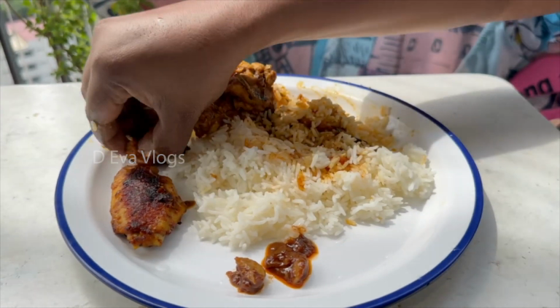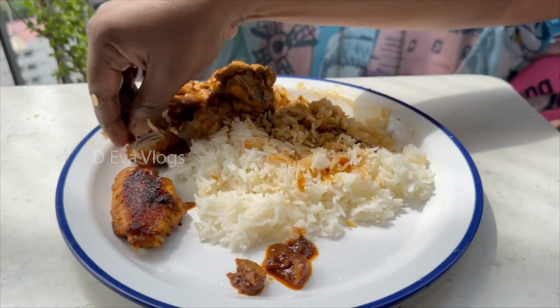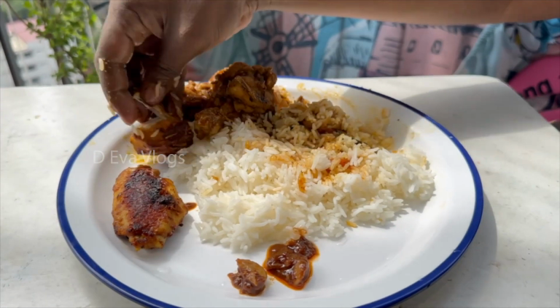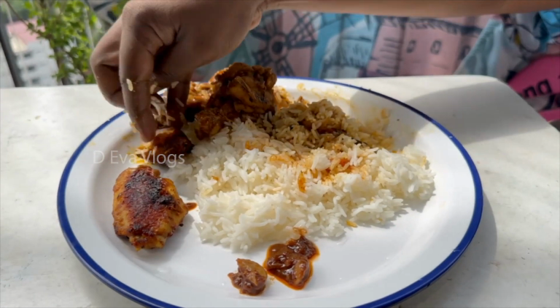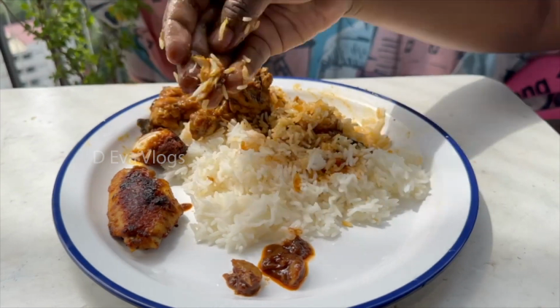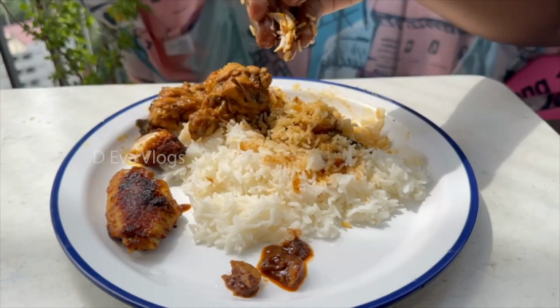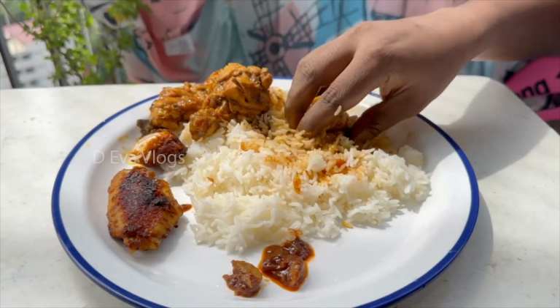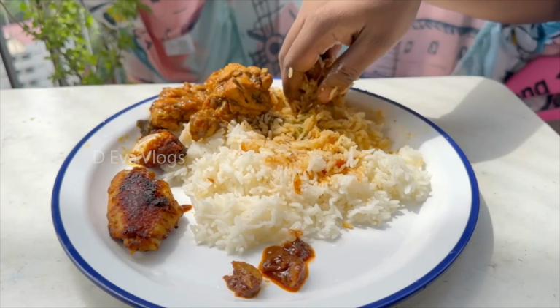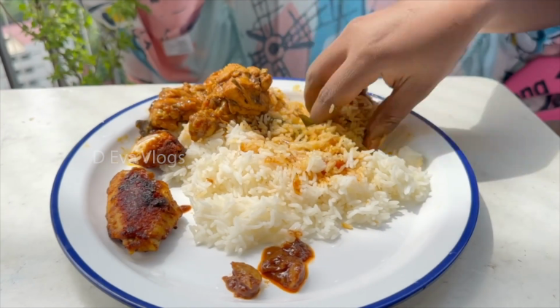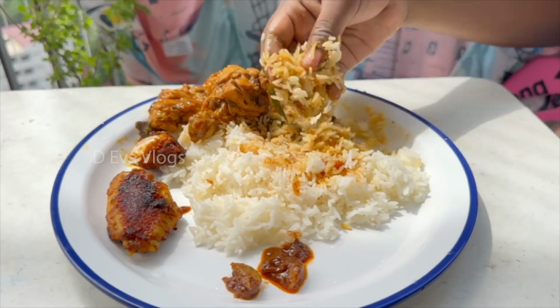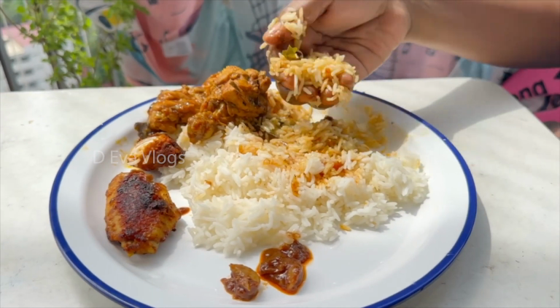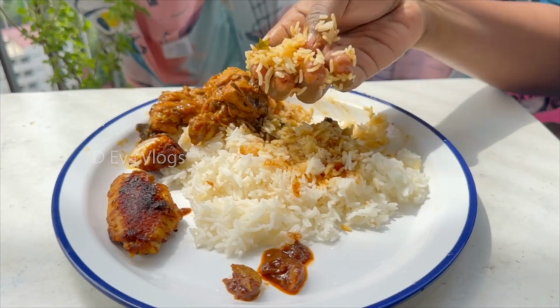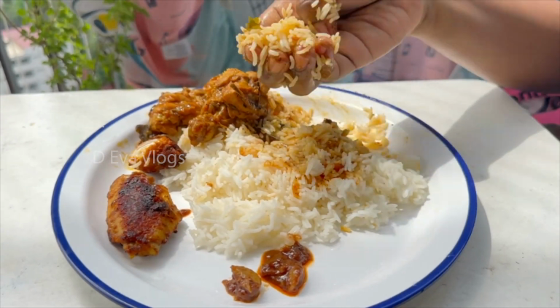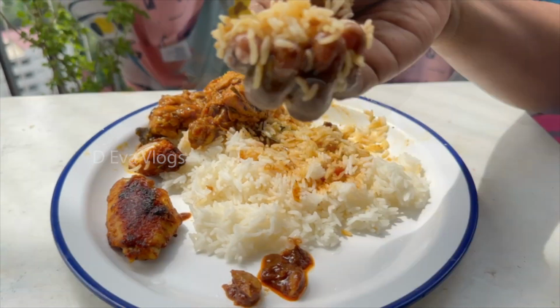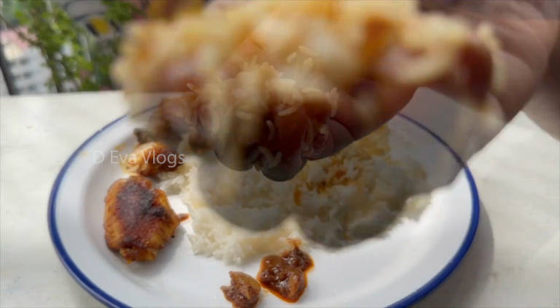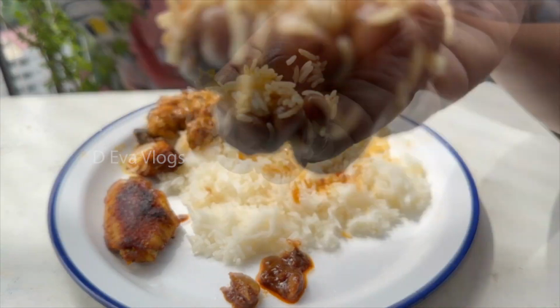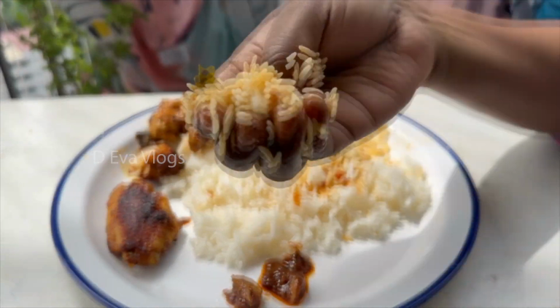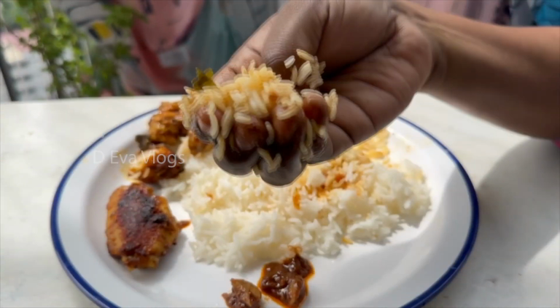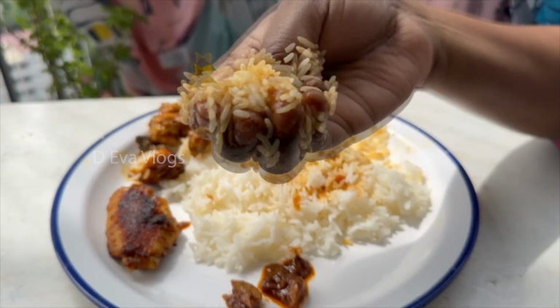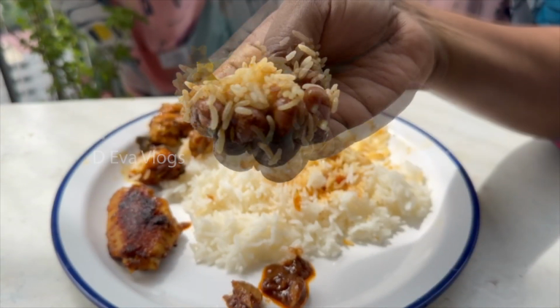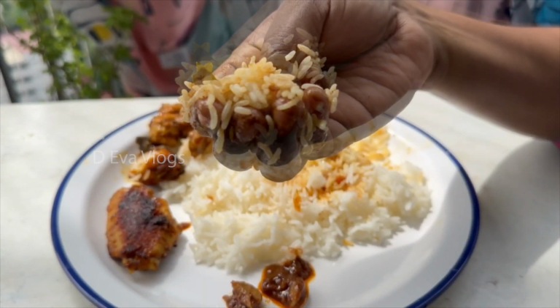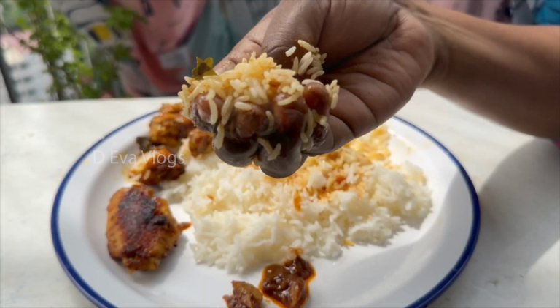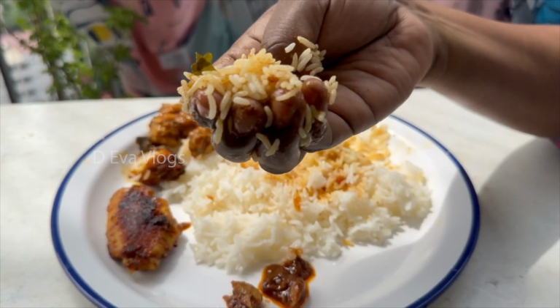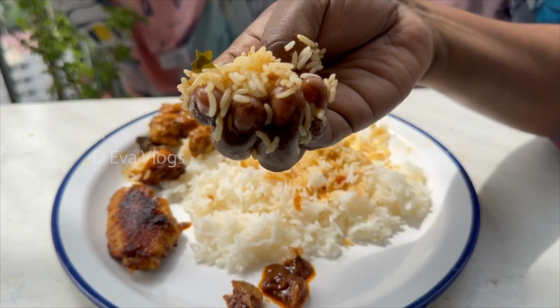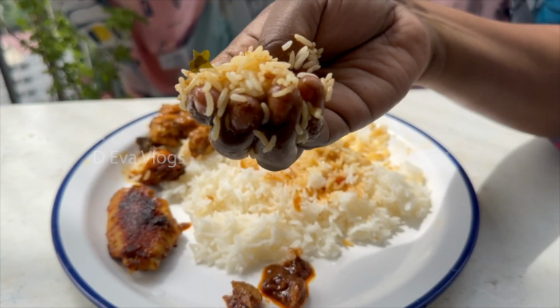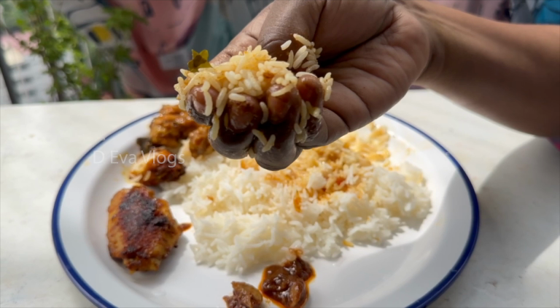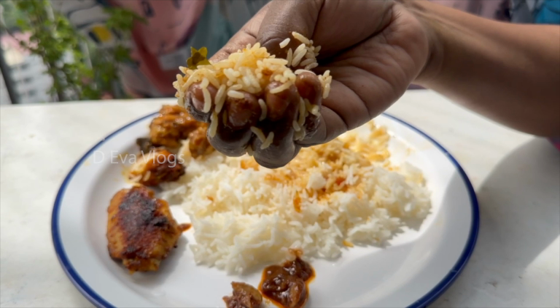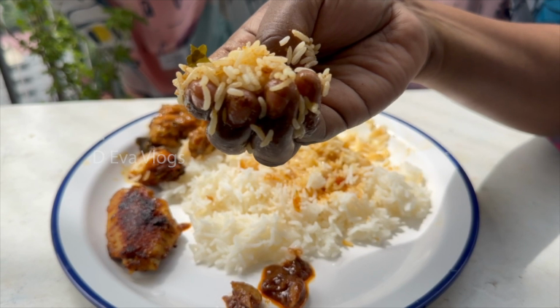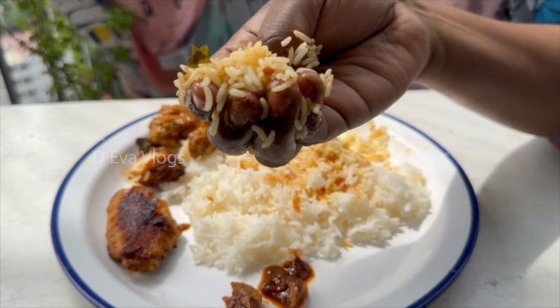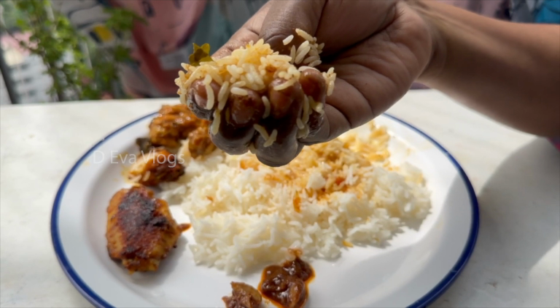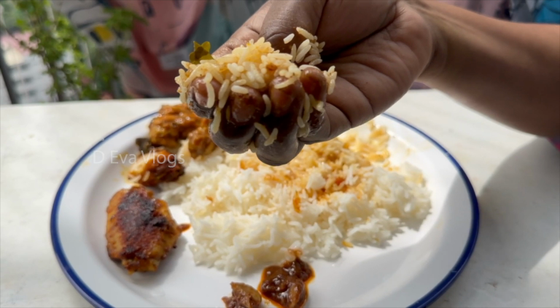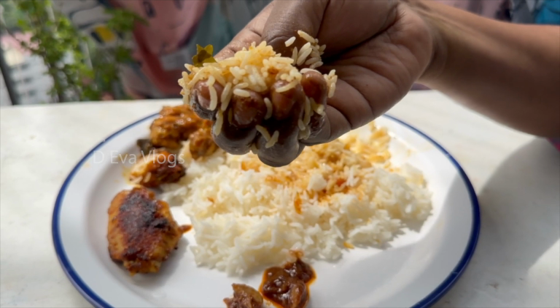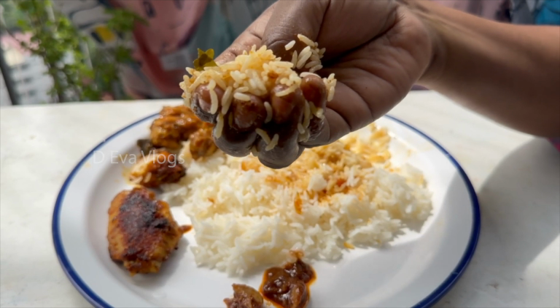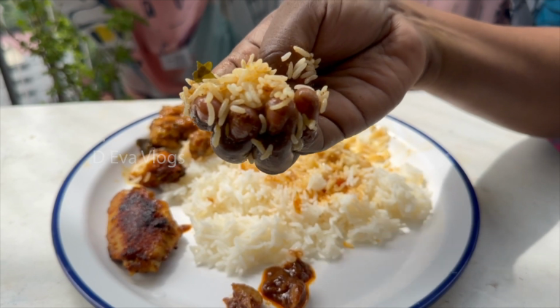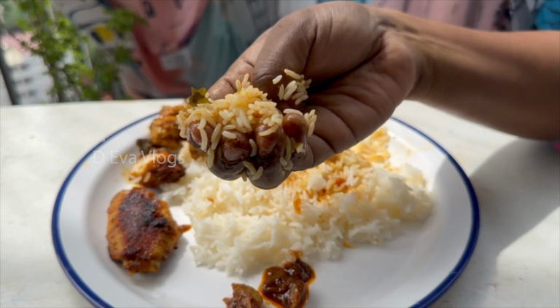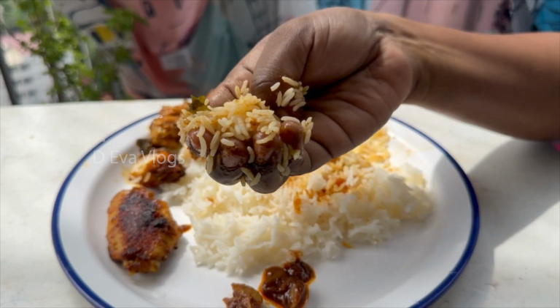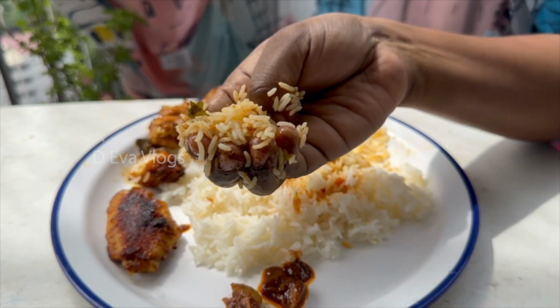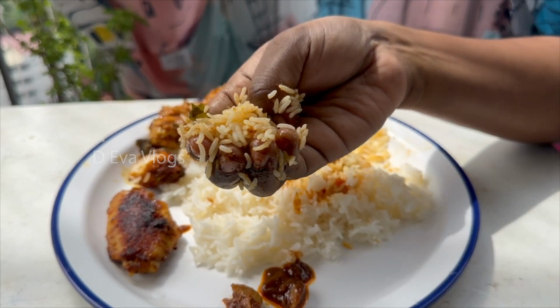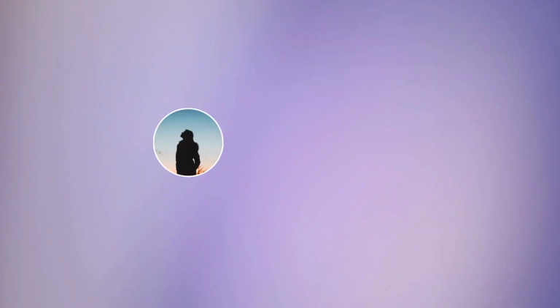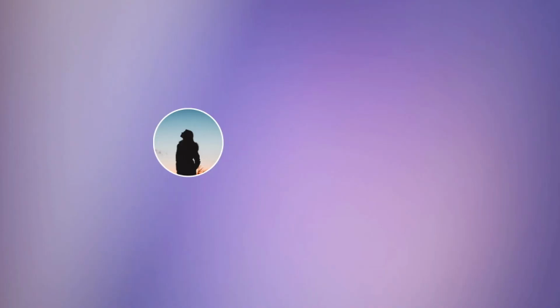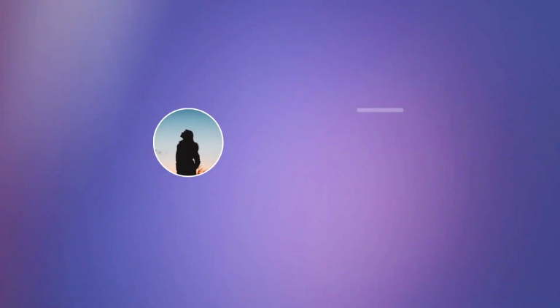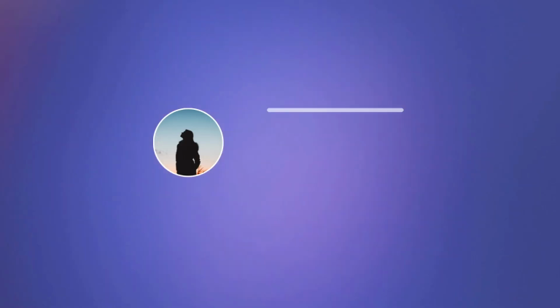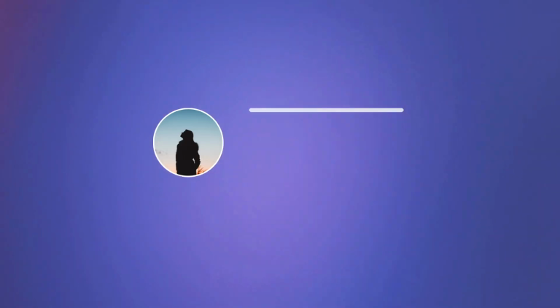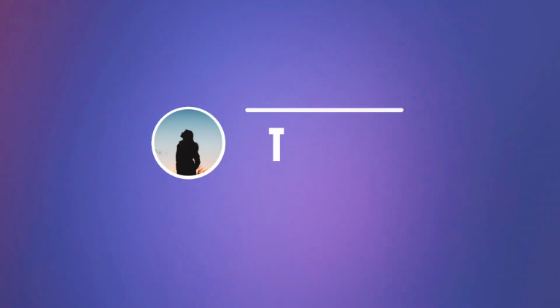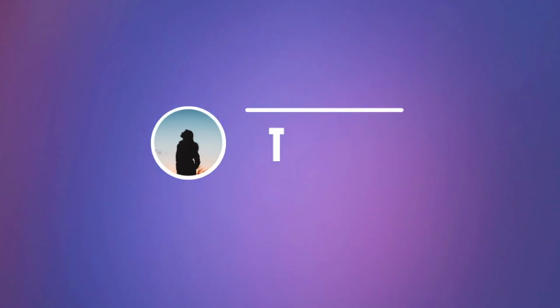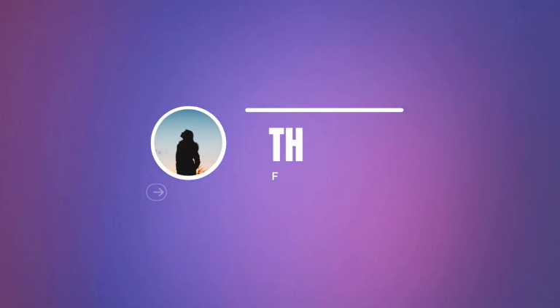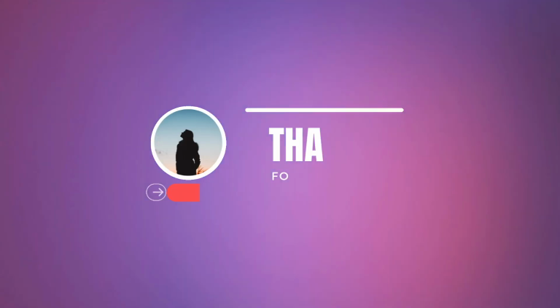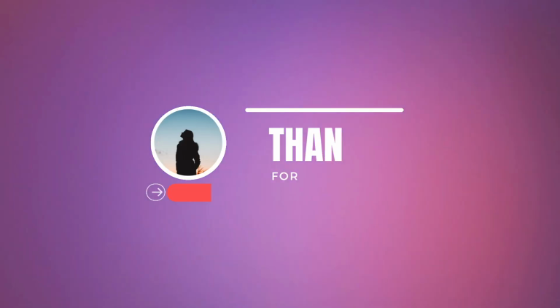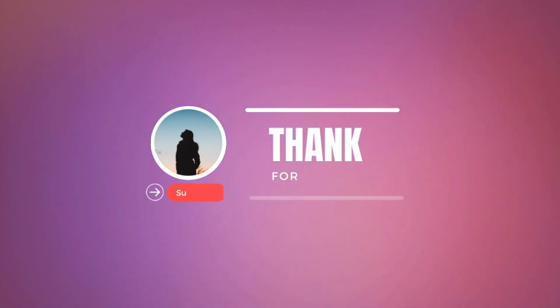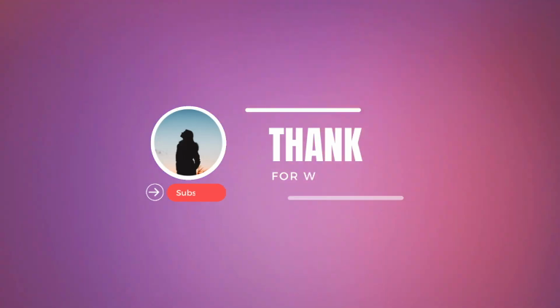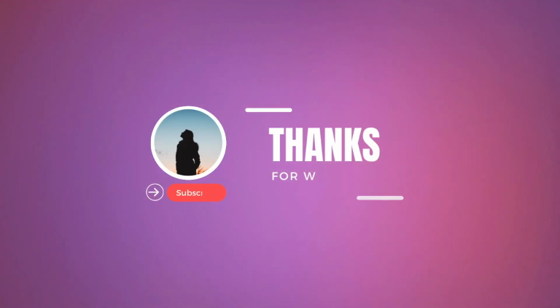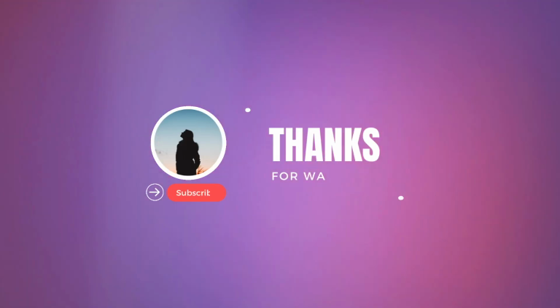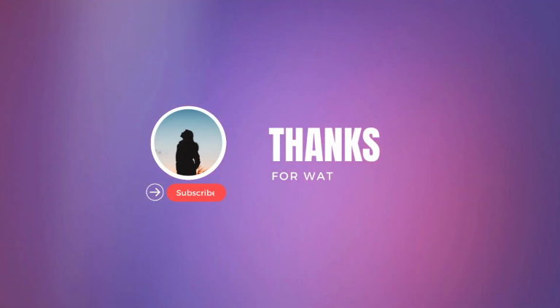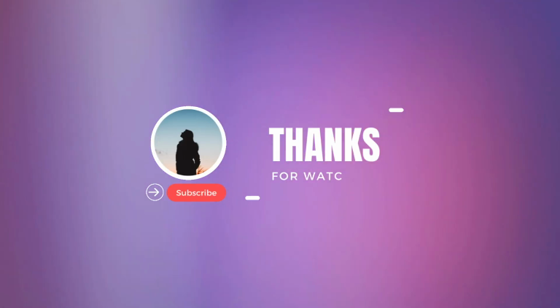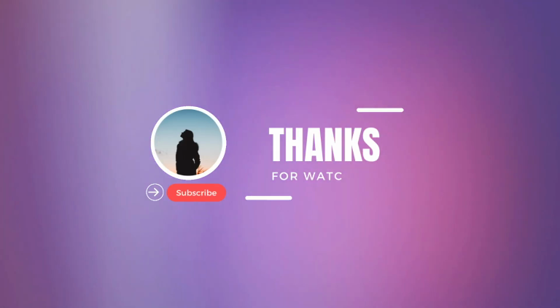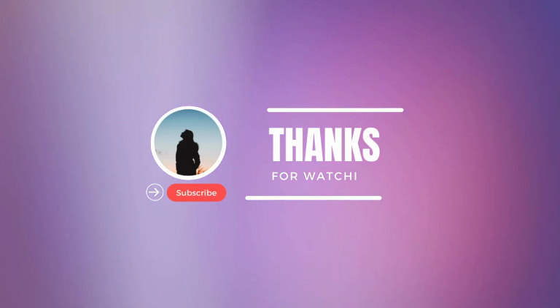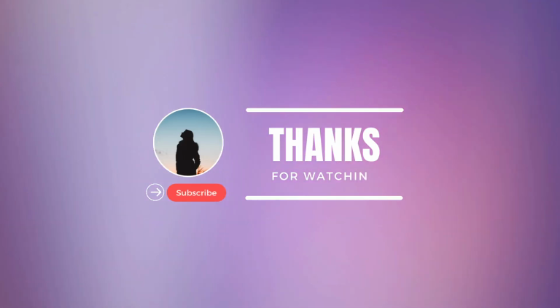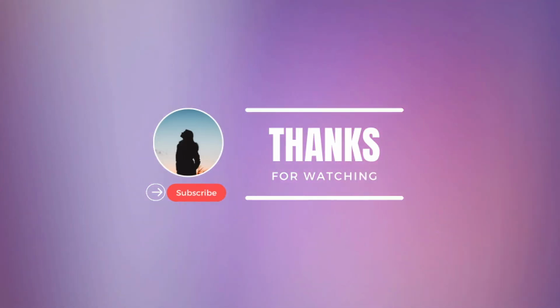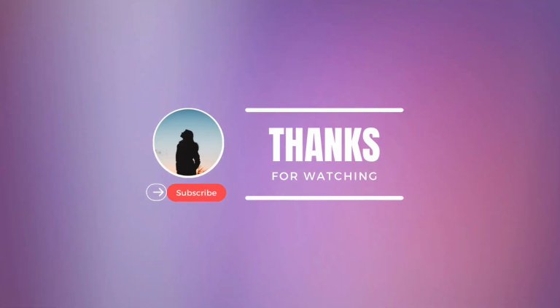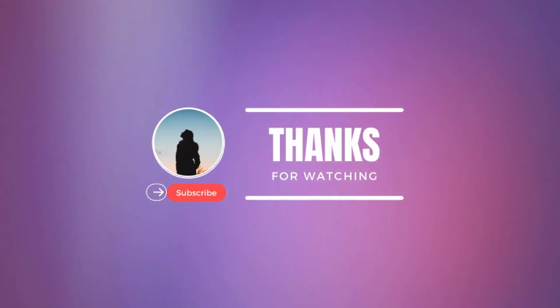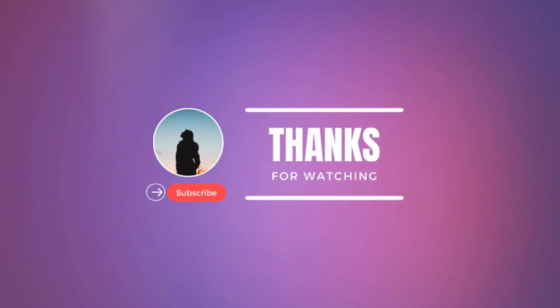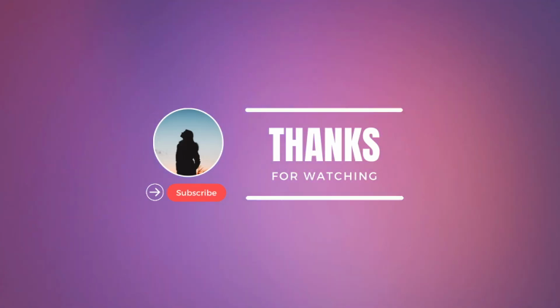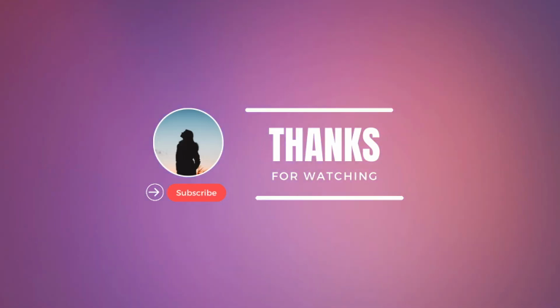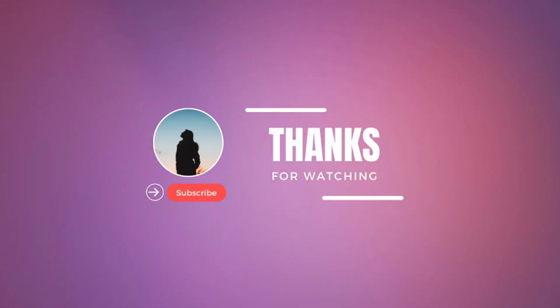Try it as well, friends! If you have any suggestions, let me know. Next video, see you, bye!